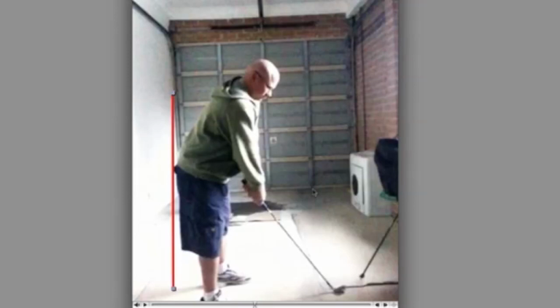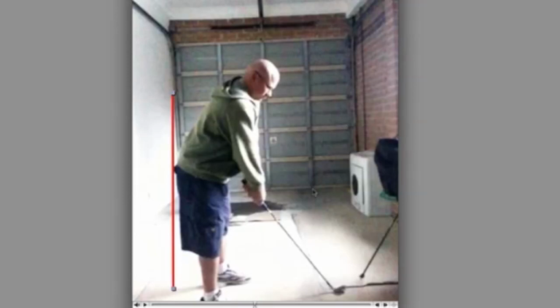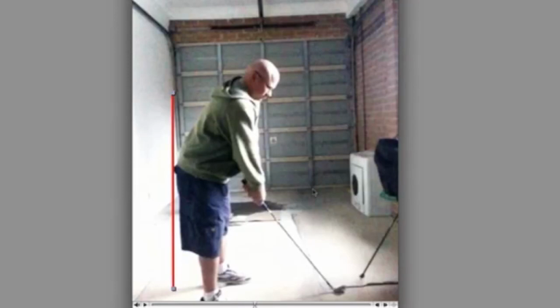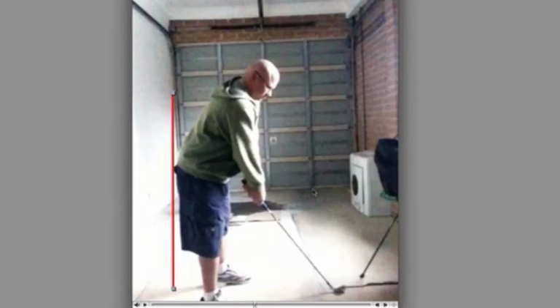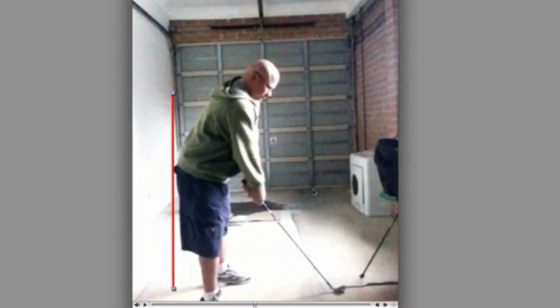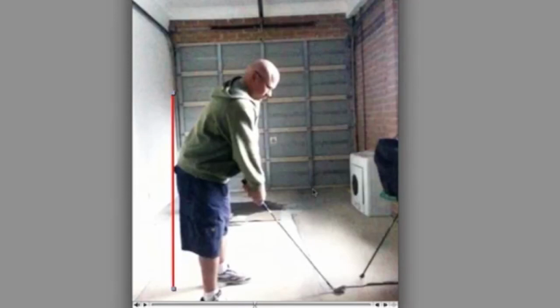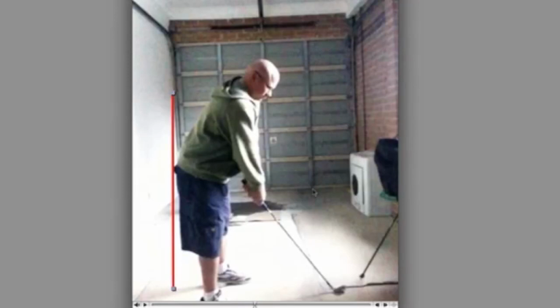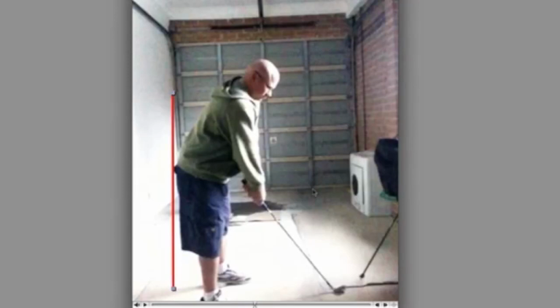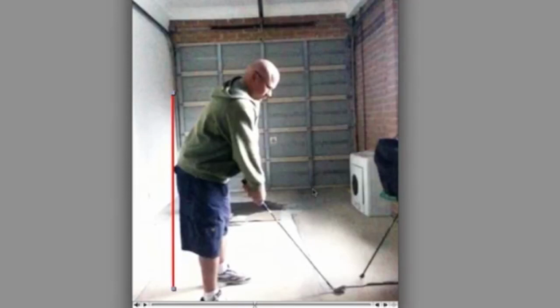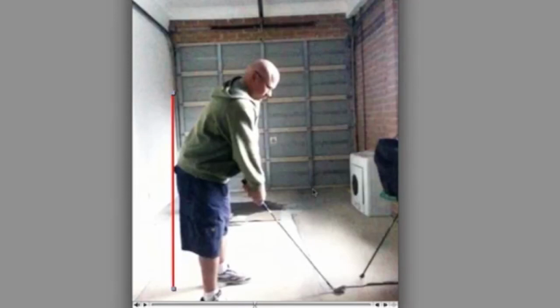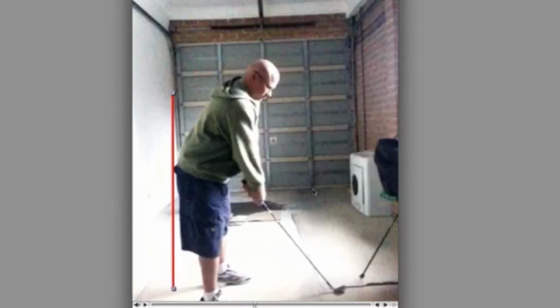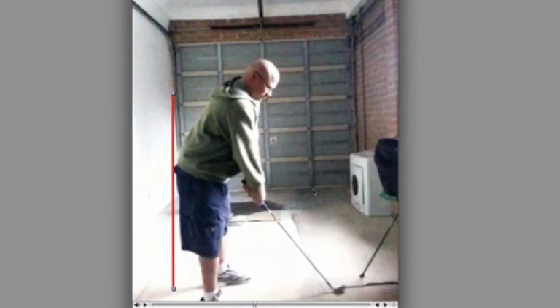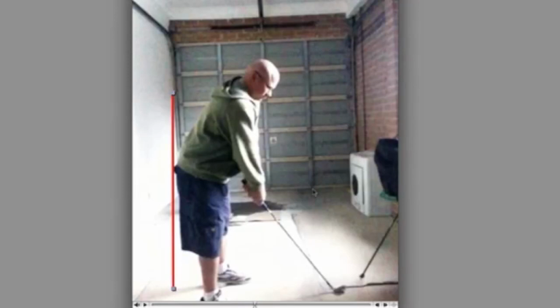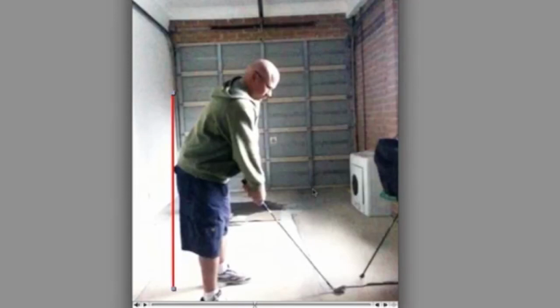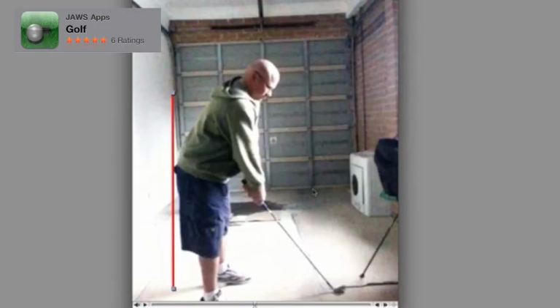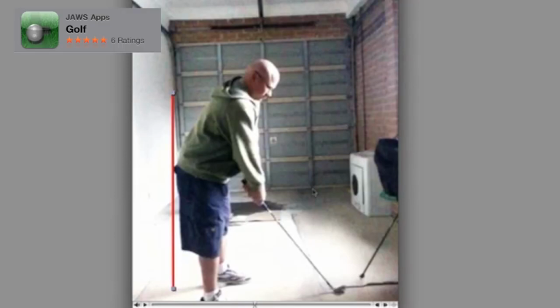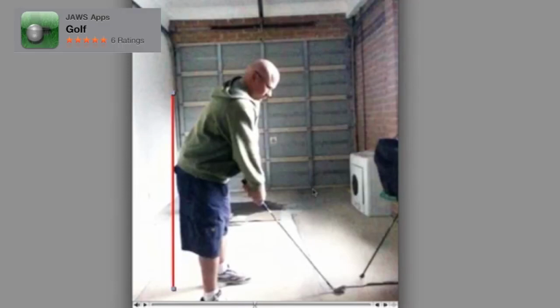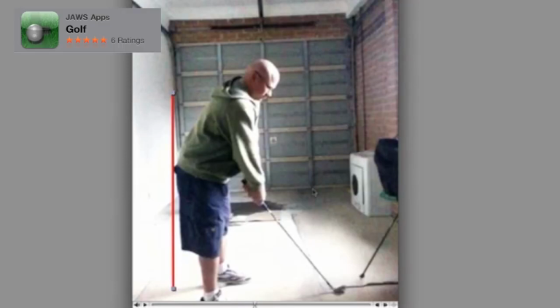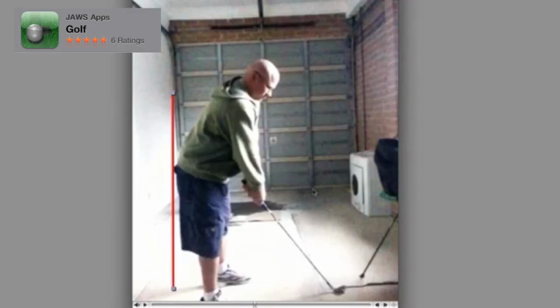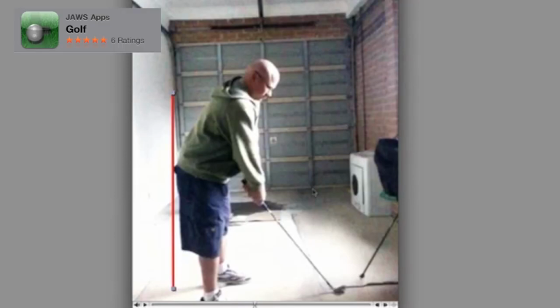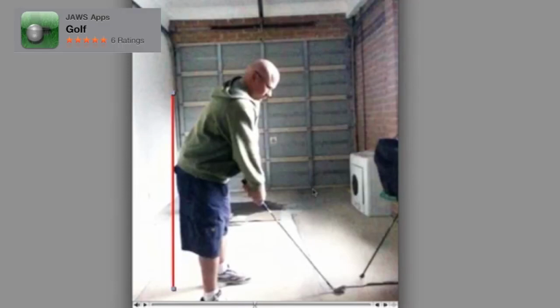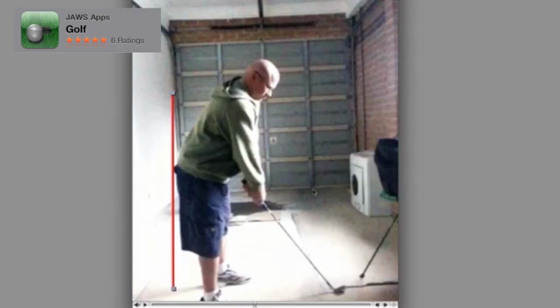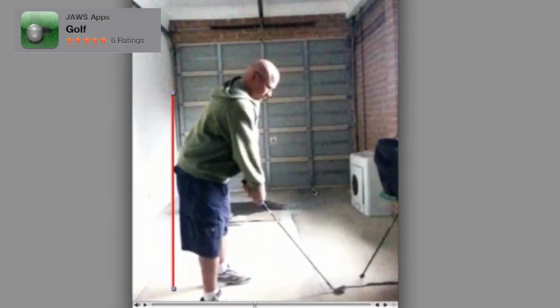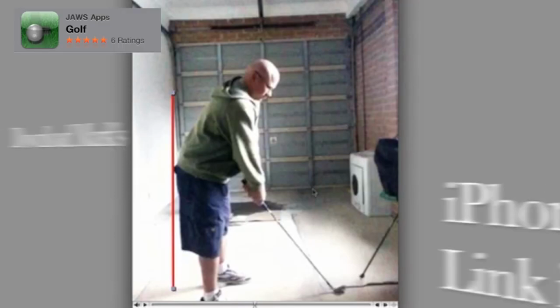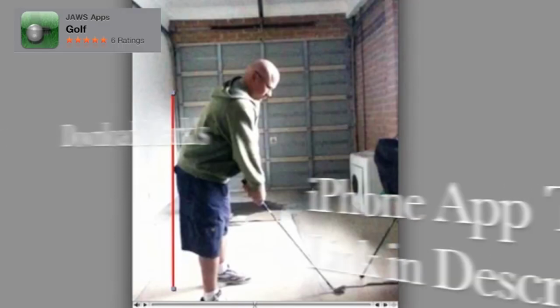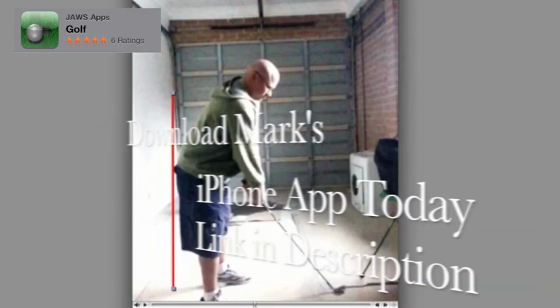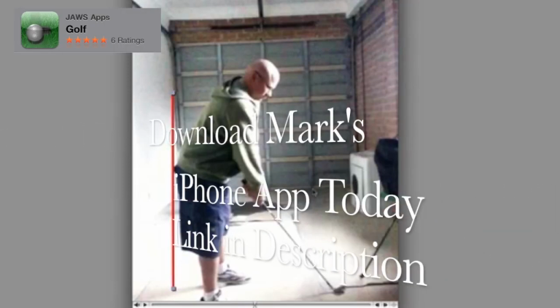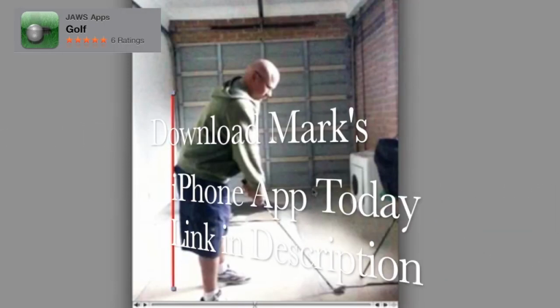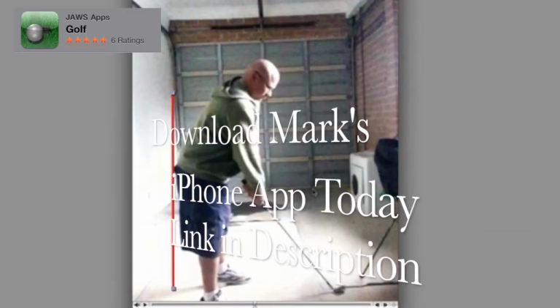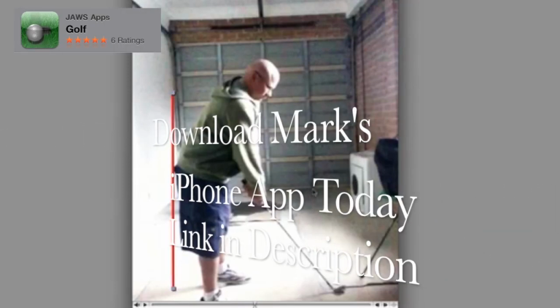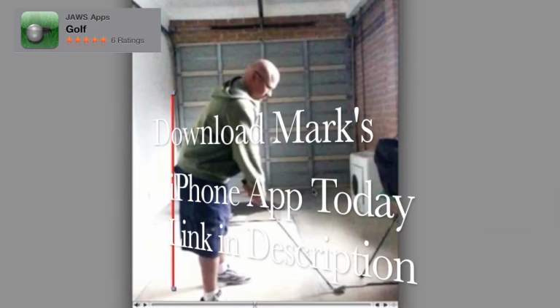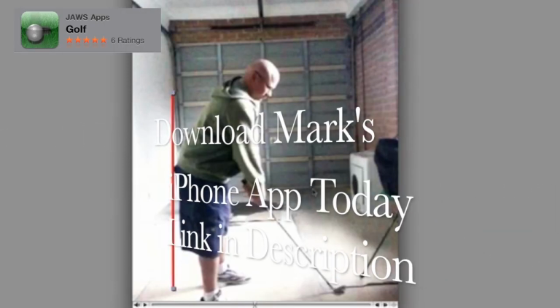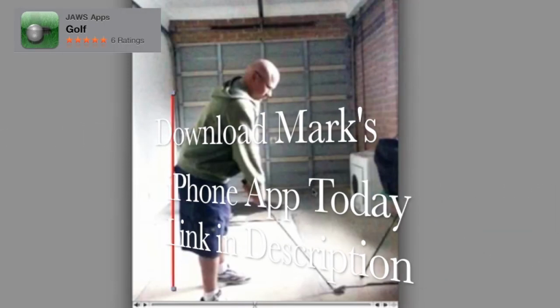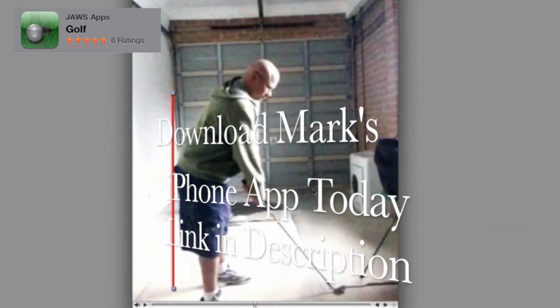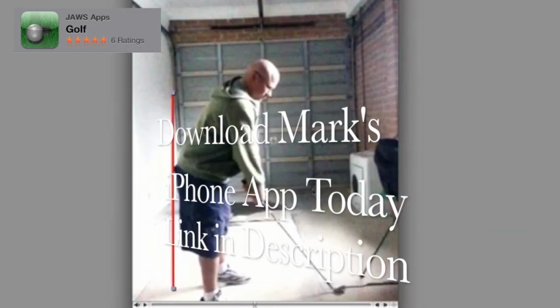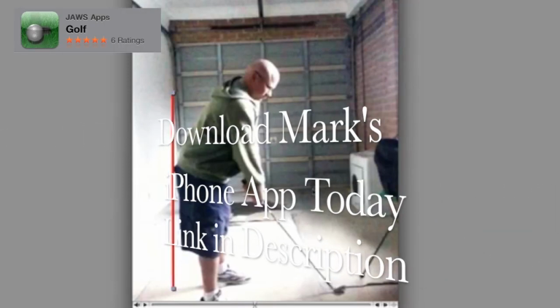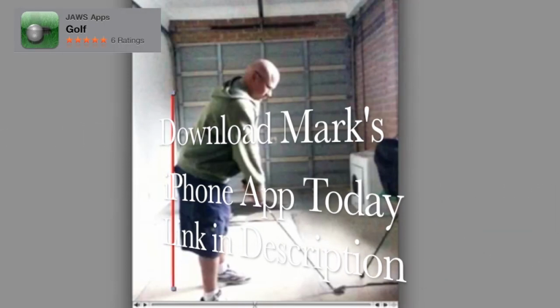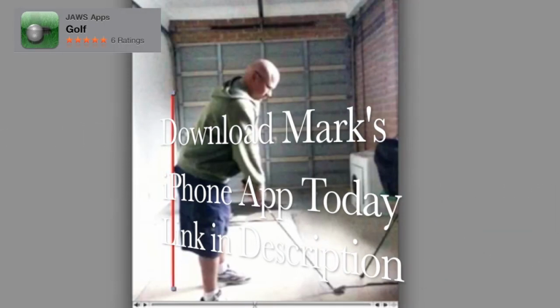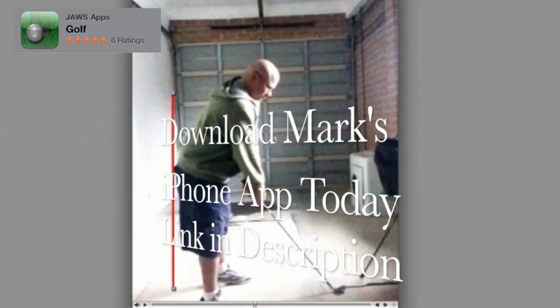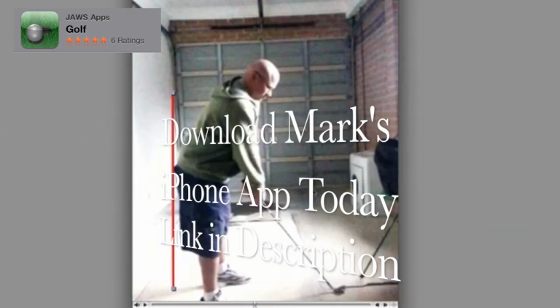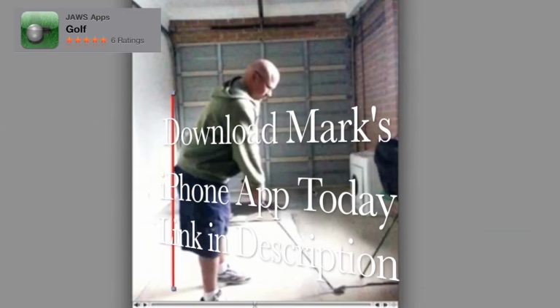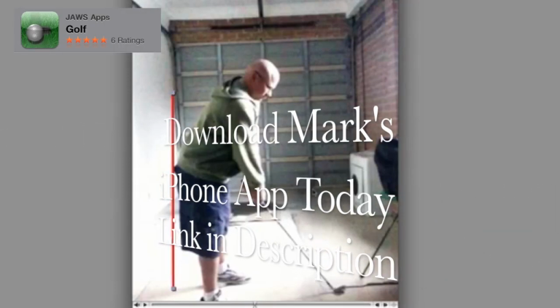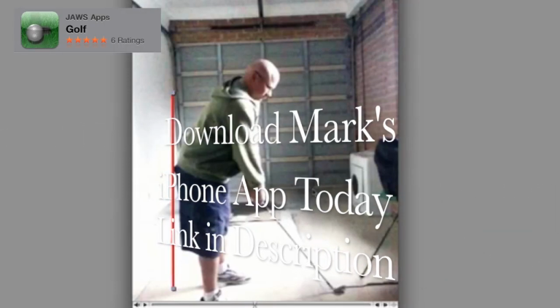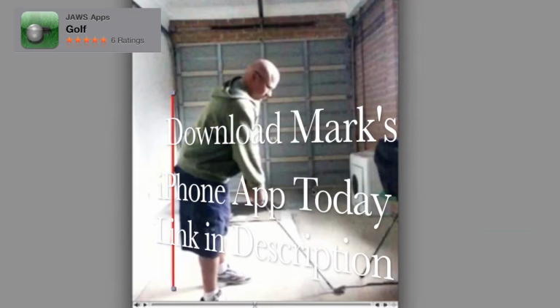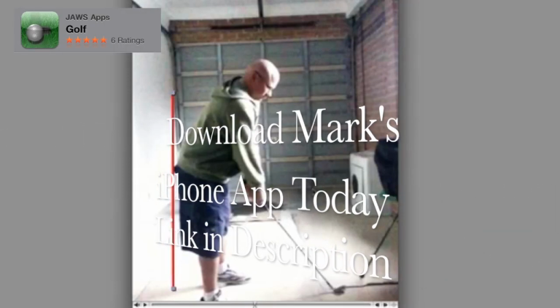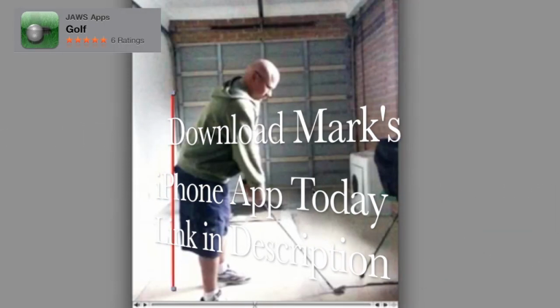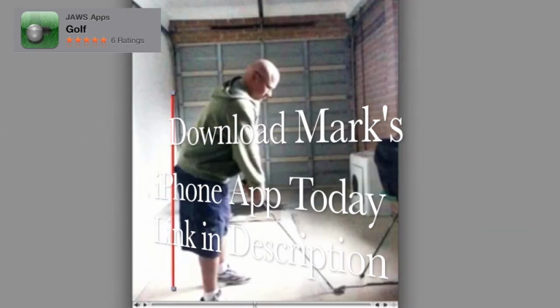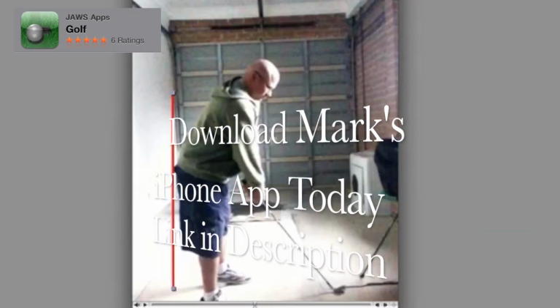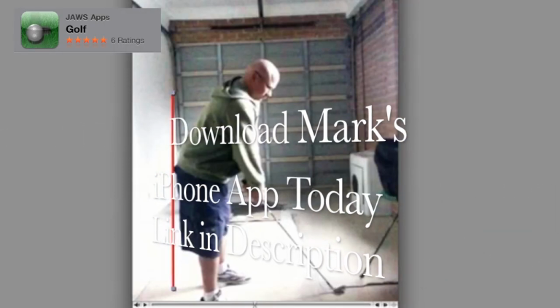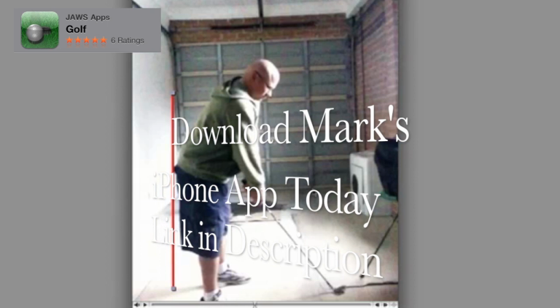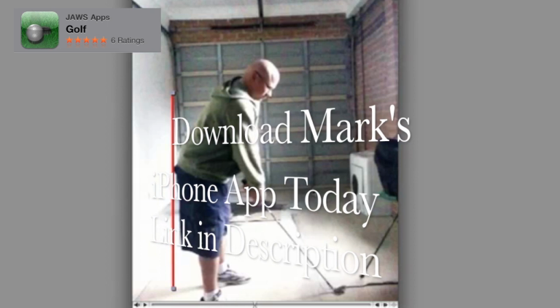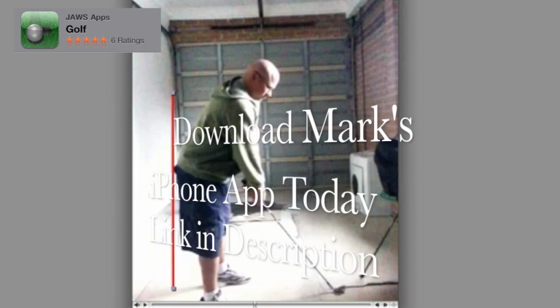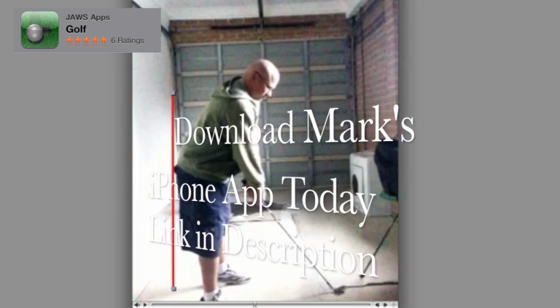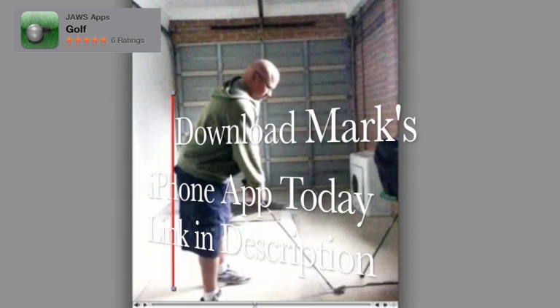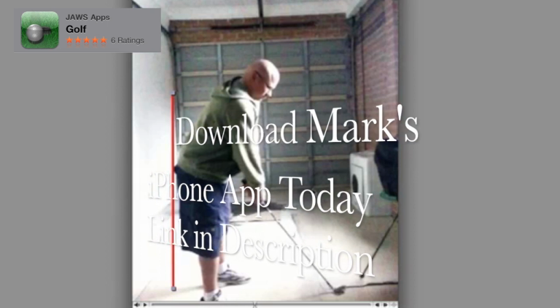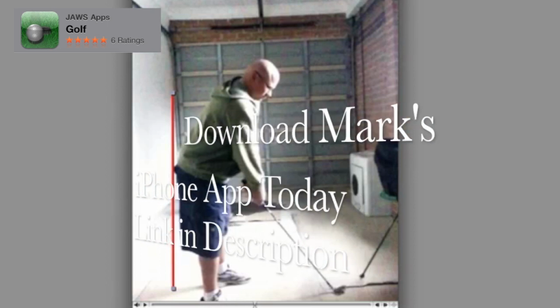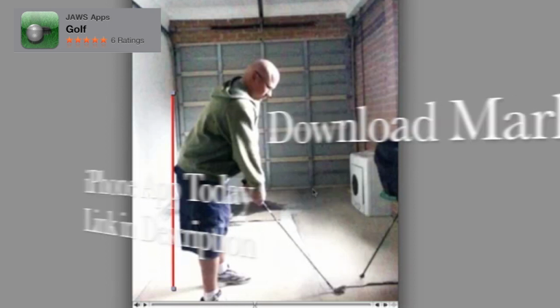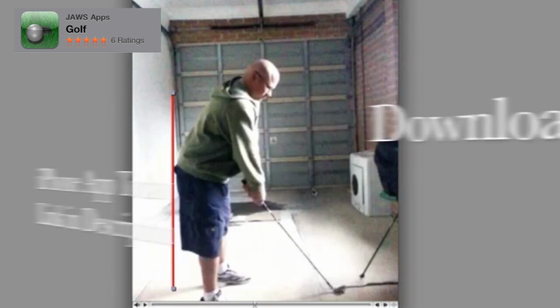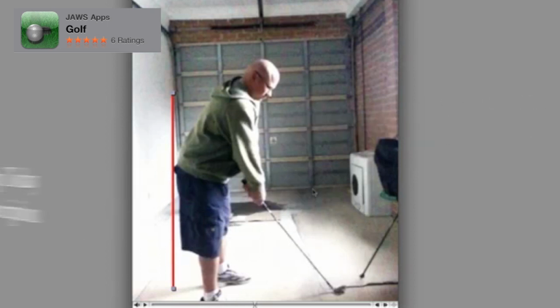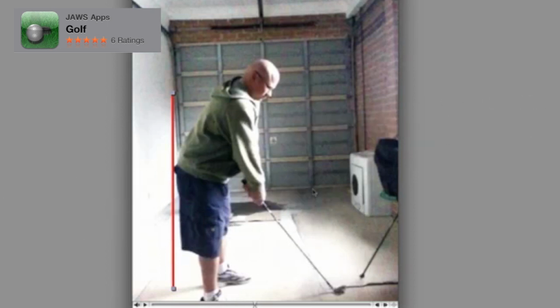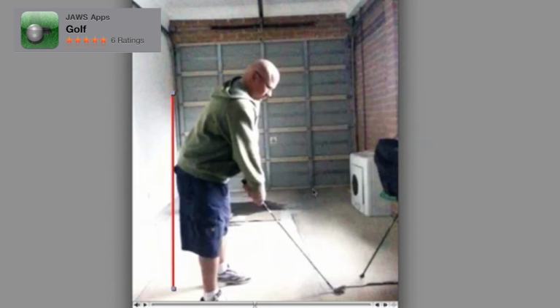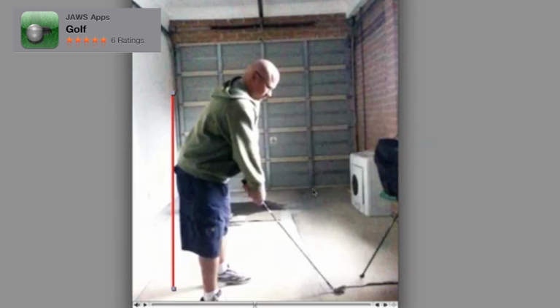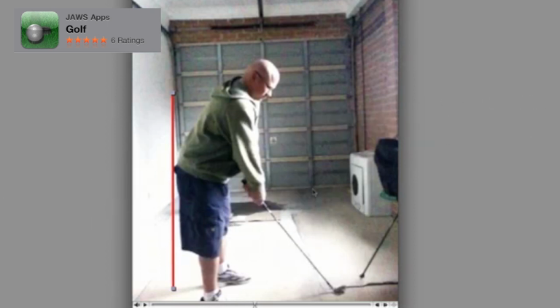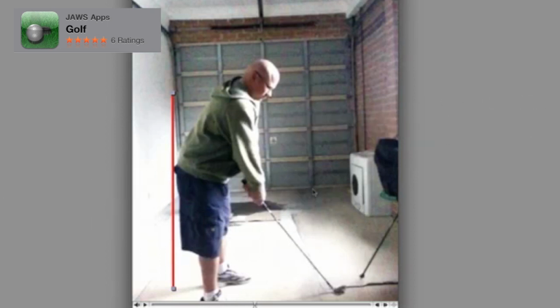We've got more swing lessons coming at you. My name is Mark Crossfield. This swing has been sent to me via my iPhone app.